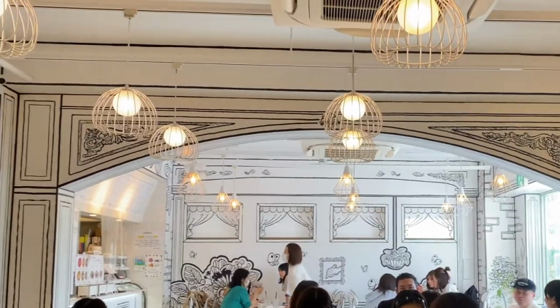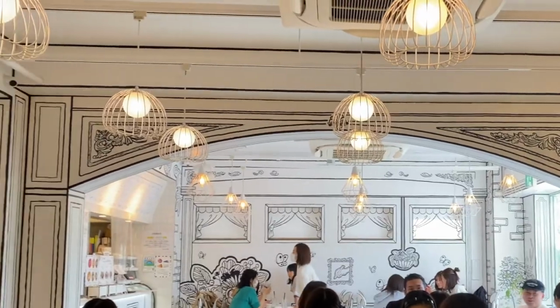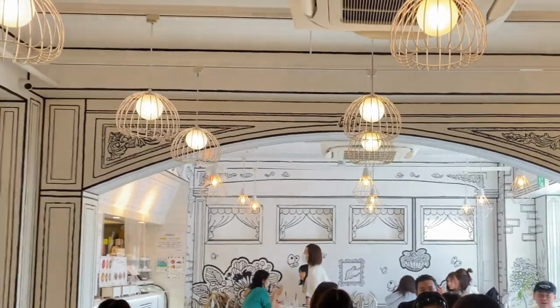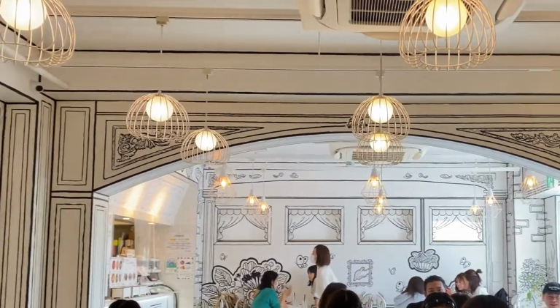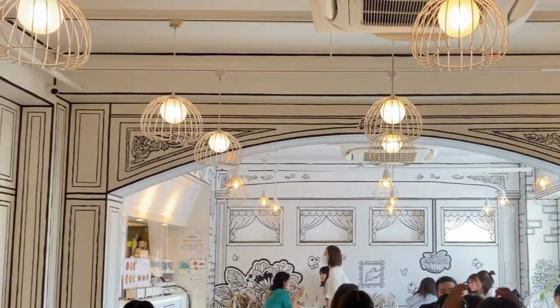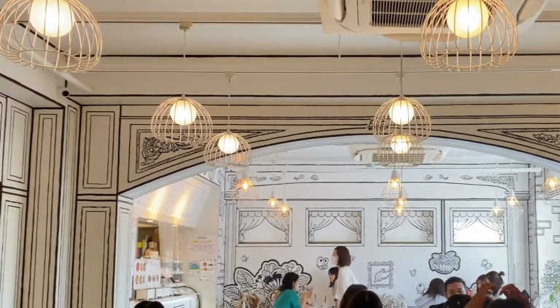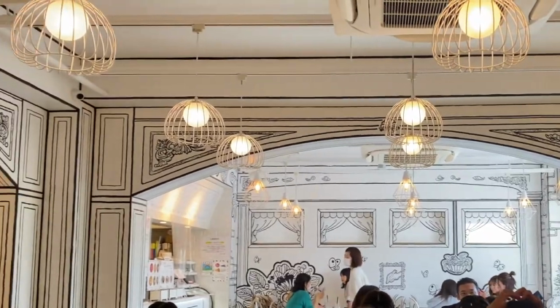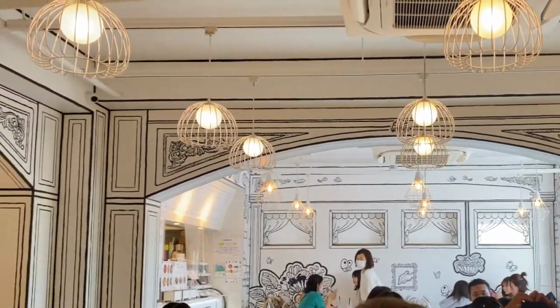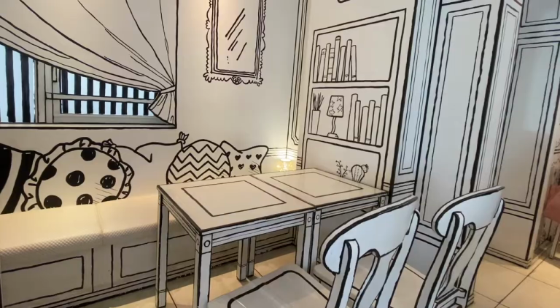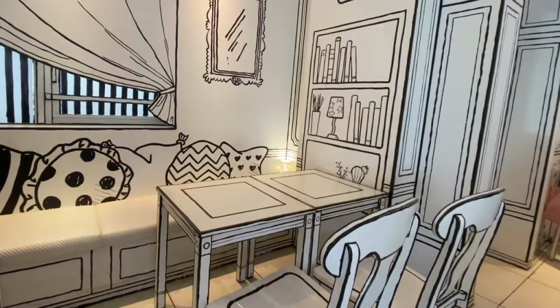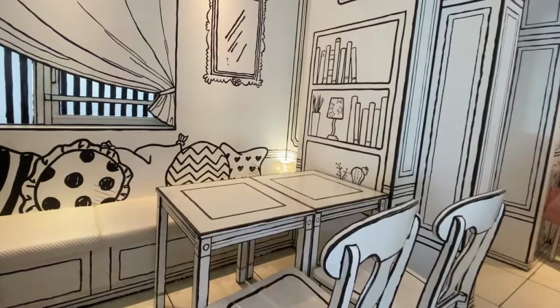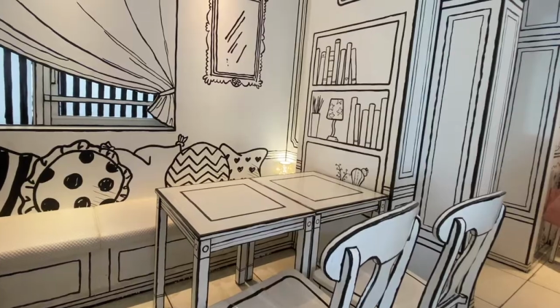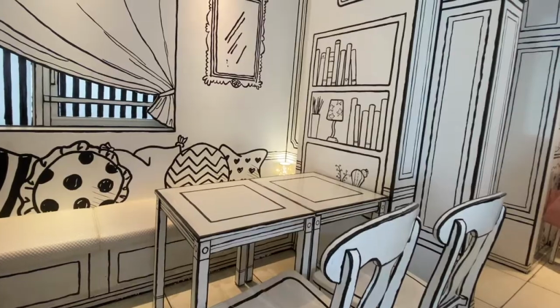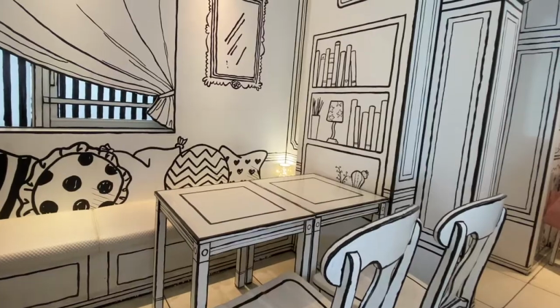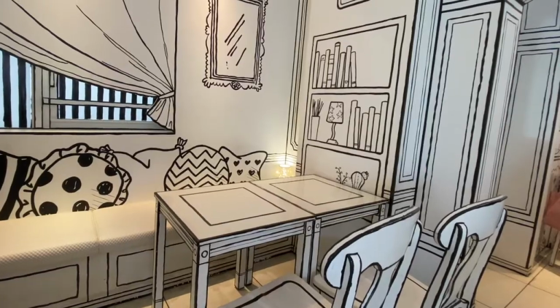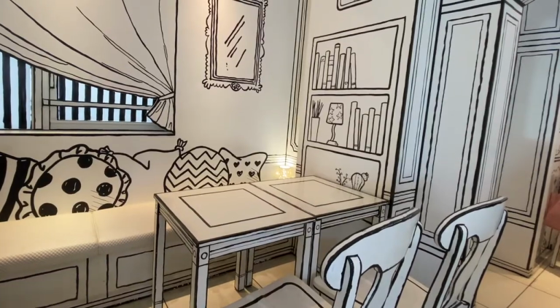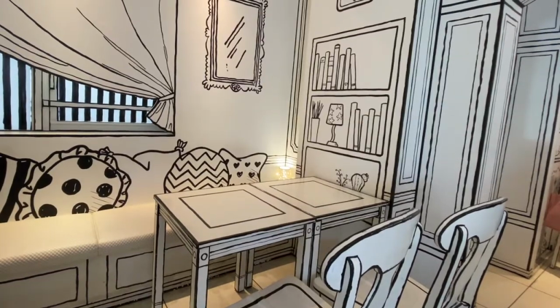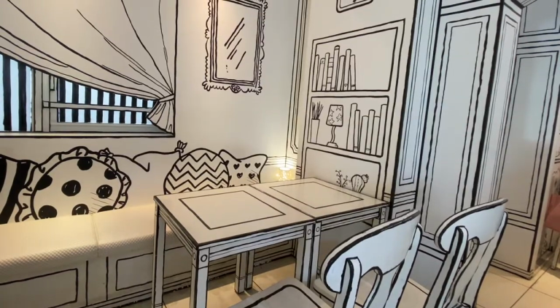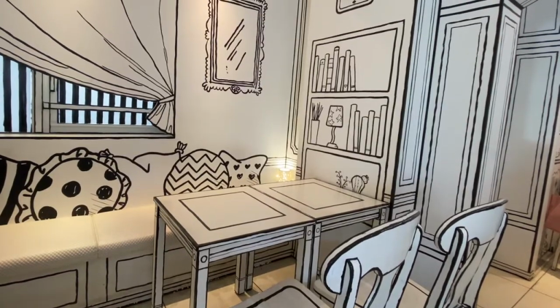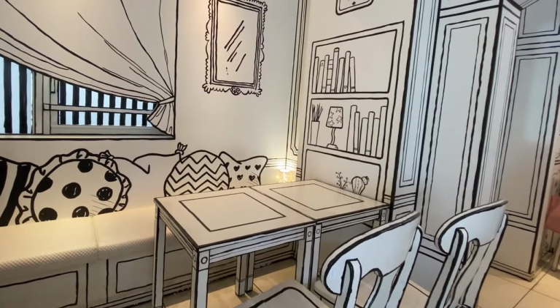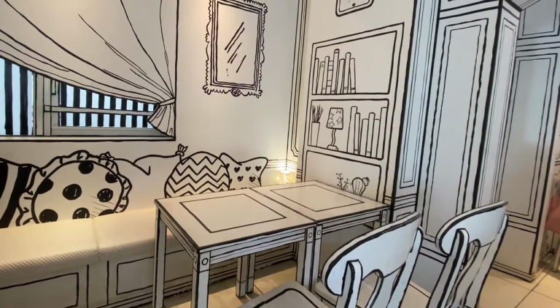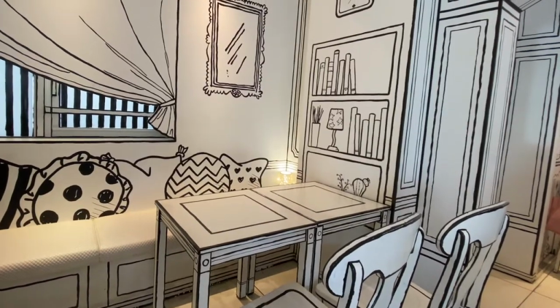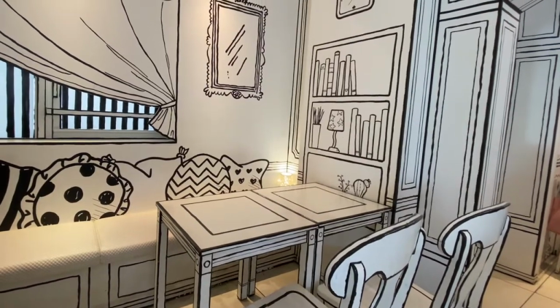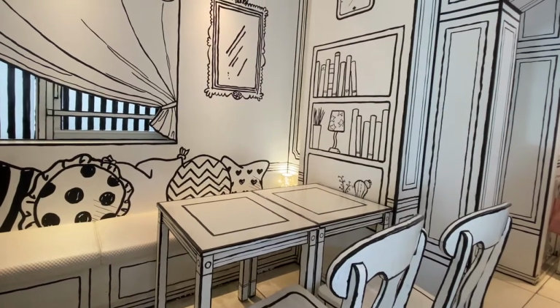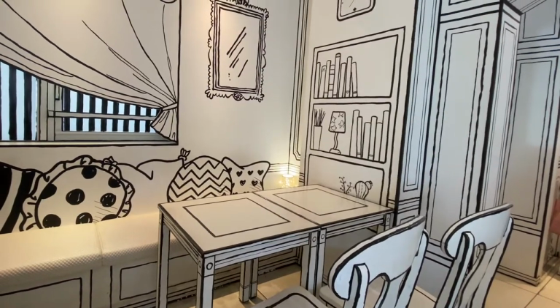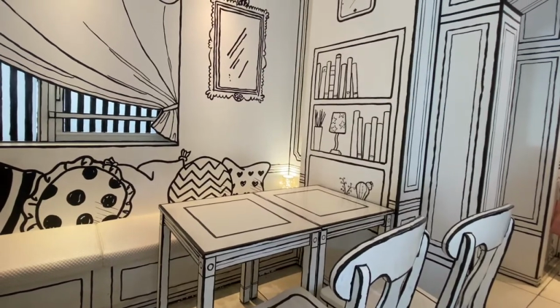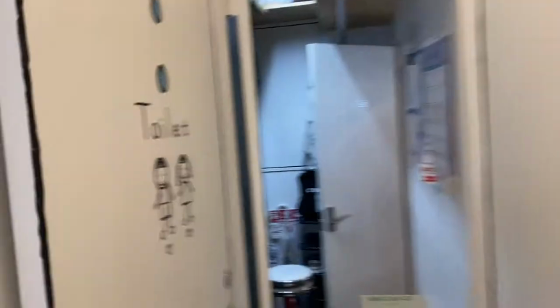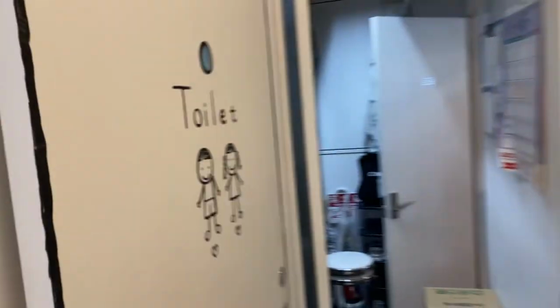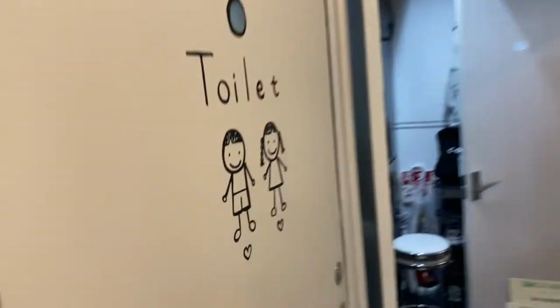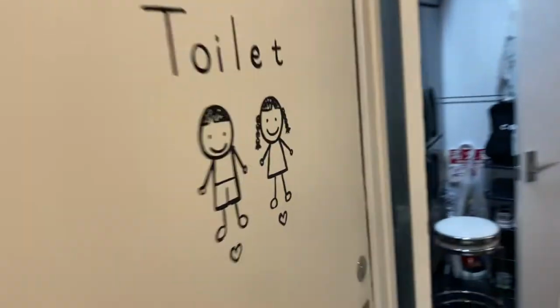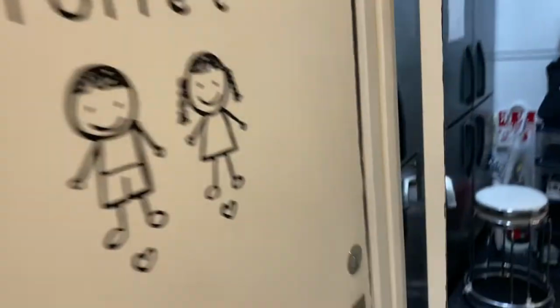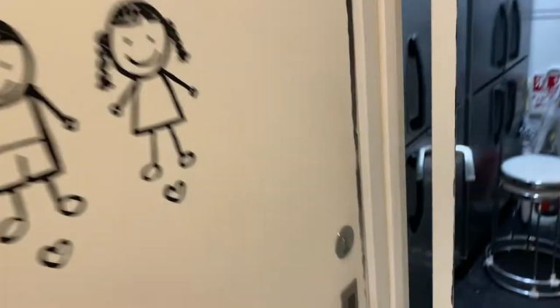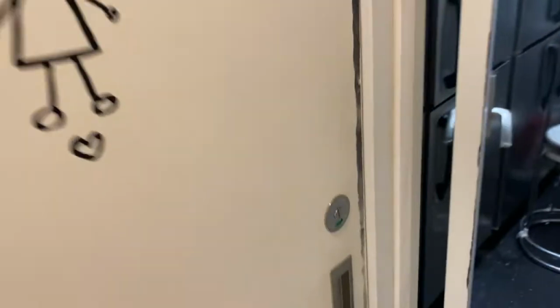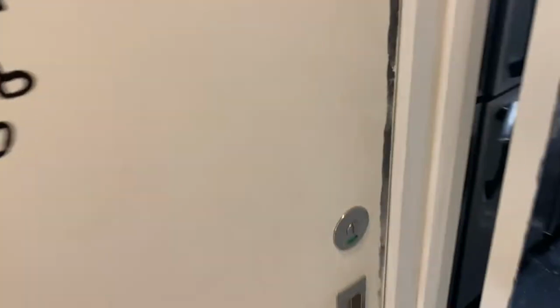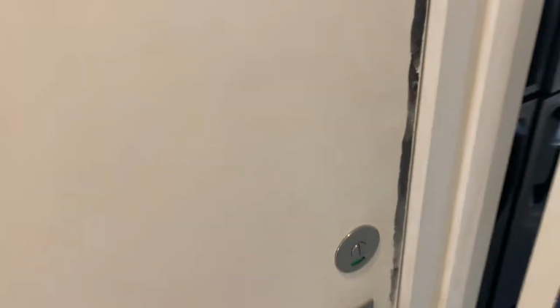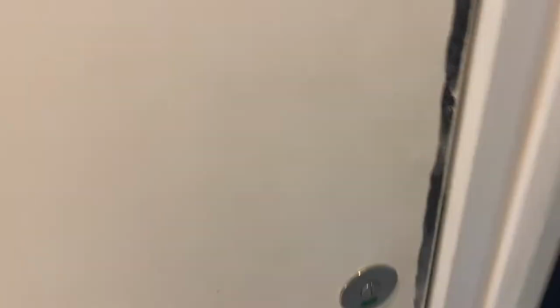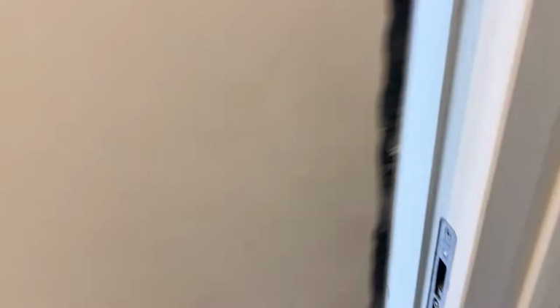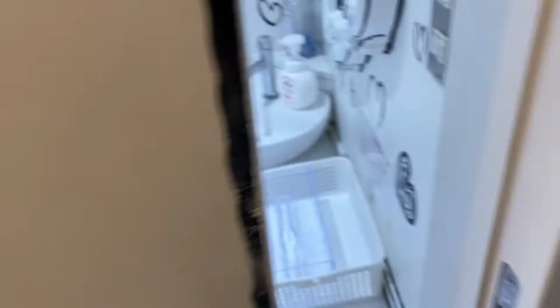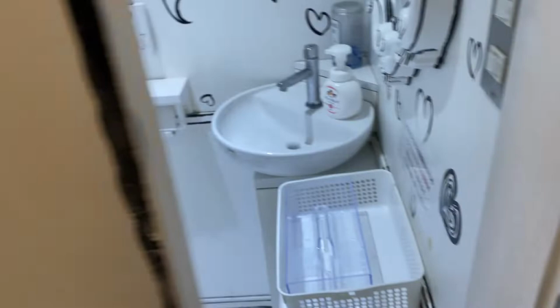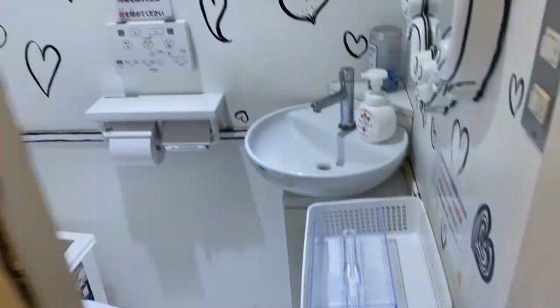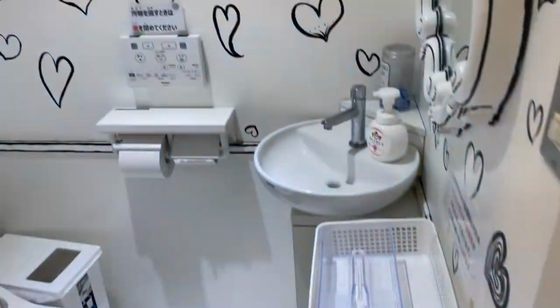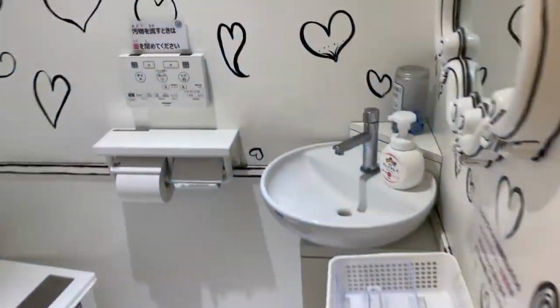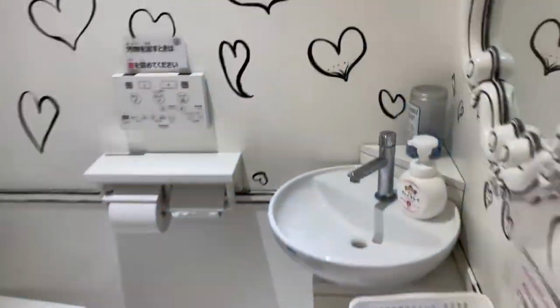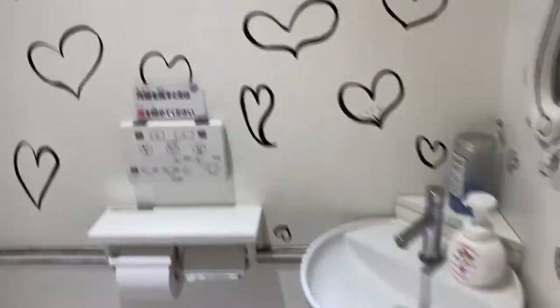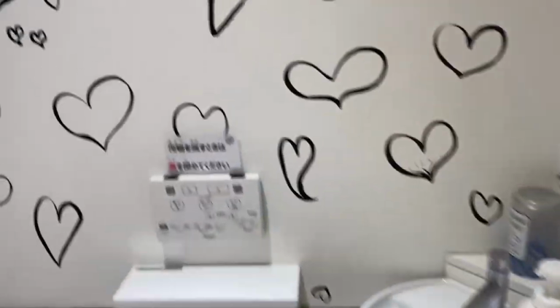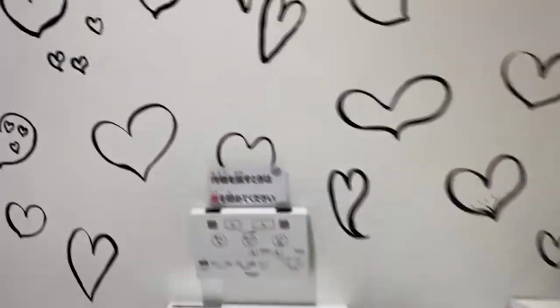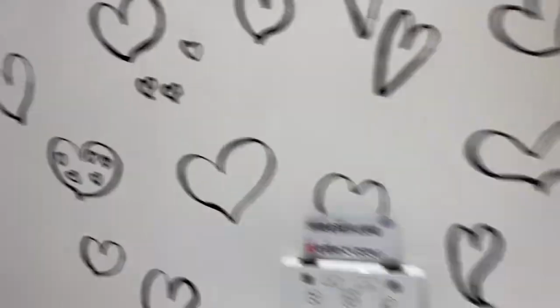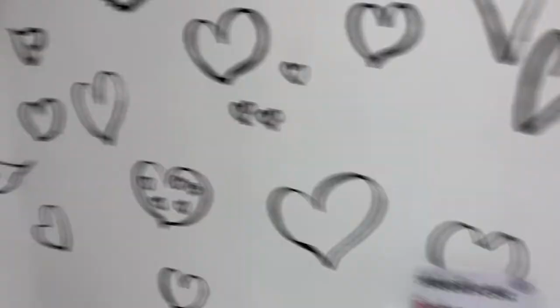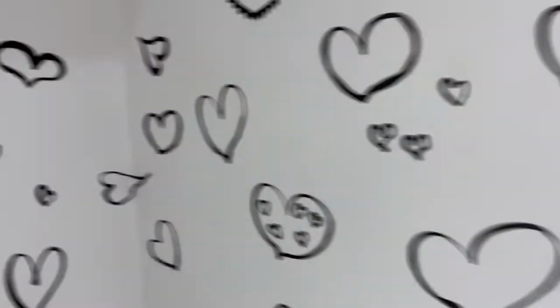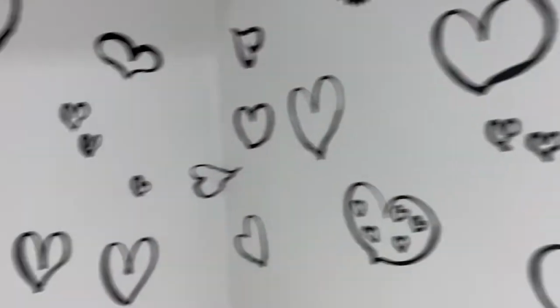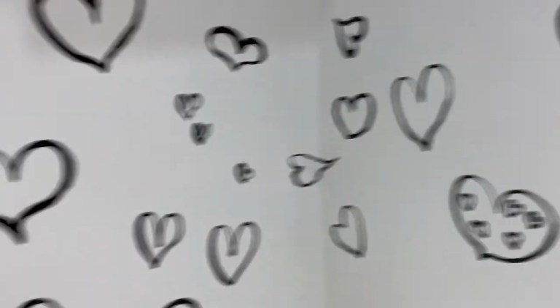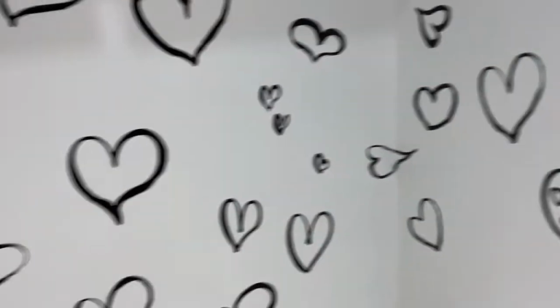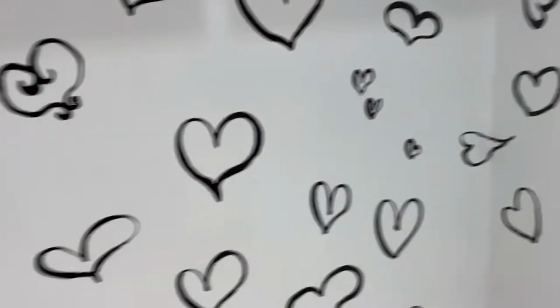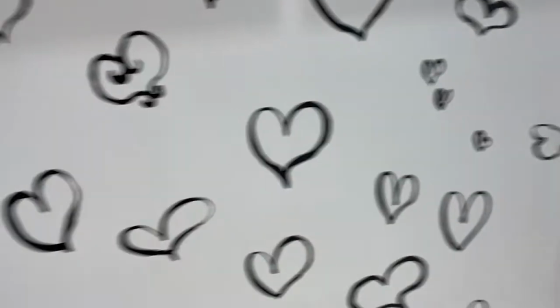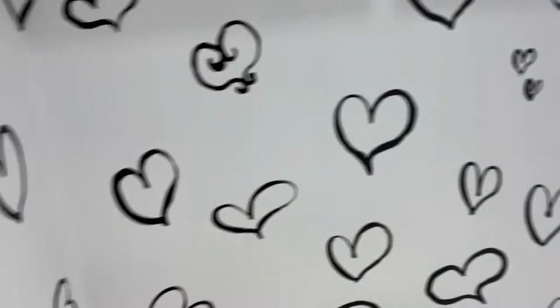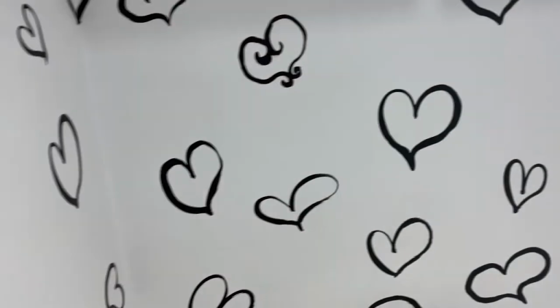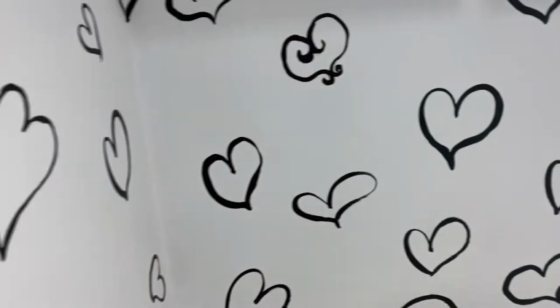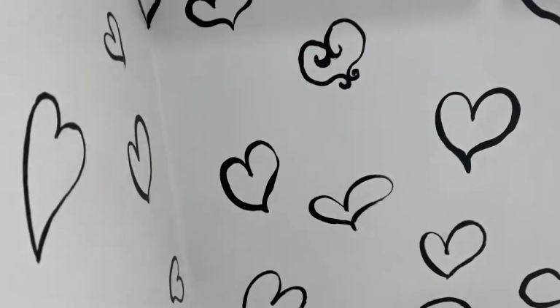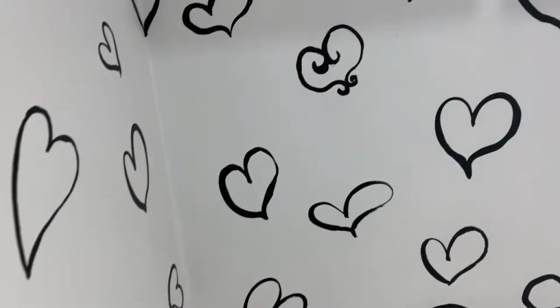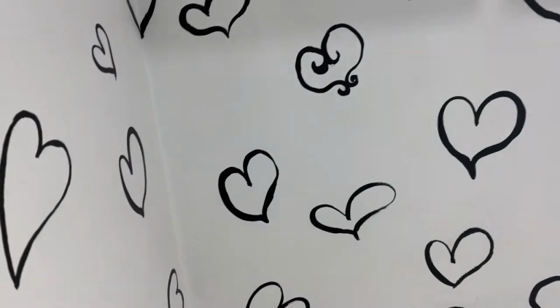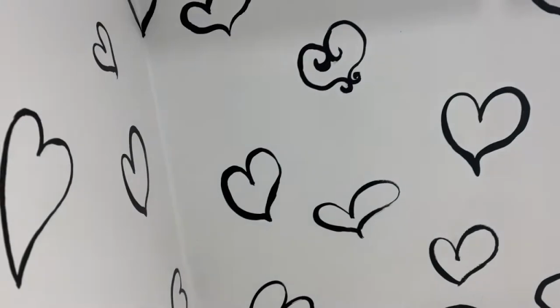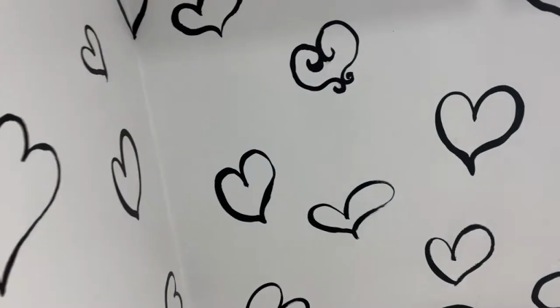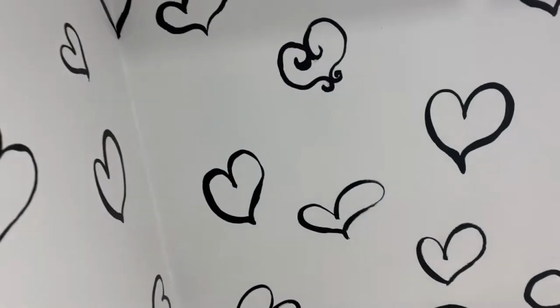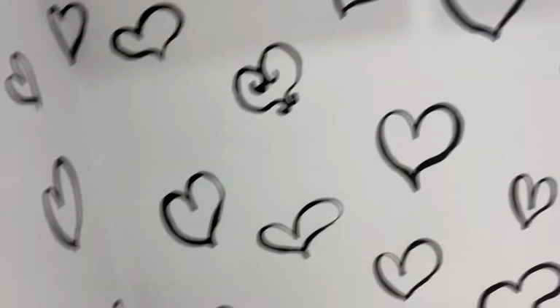If you're in Tokyo, make sure to check out the 2D Cafe. Thanks for watching and I'll see you in the next video — make sure to subscribe!